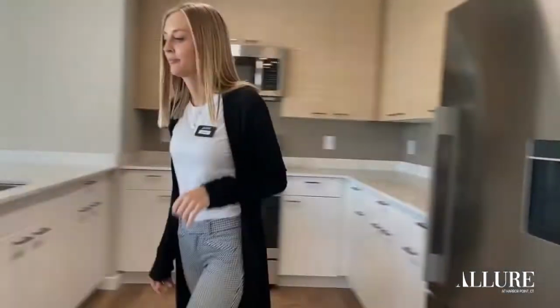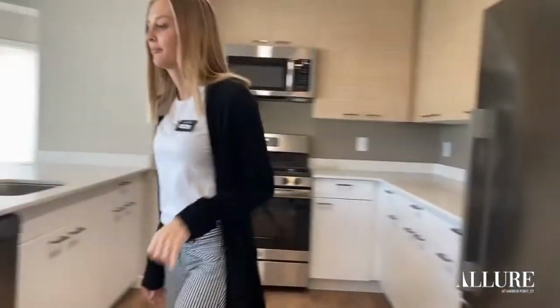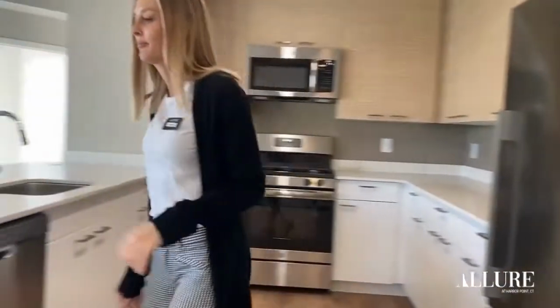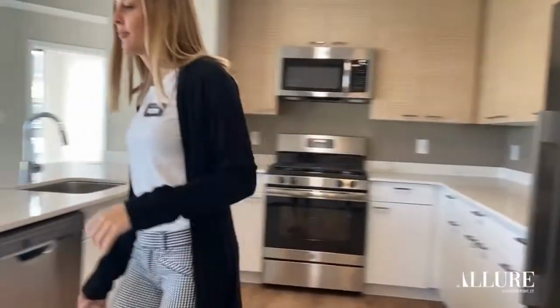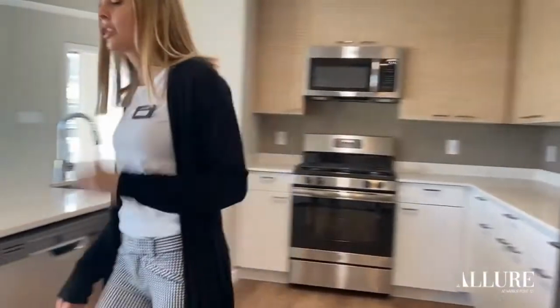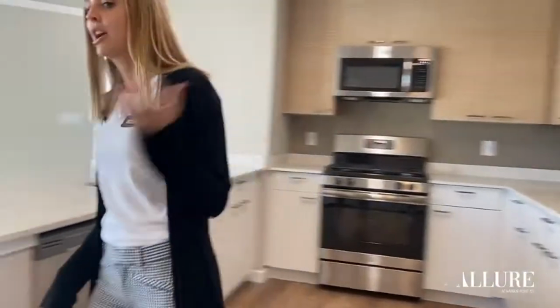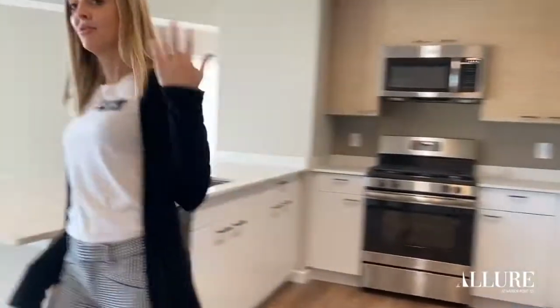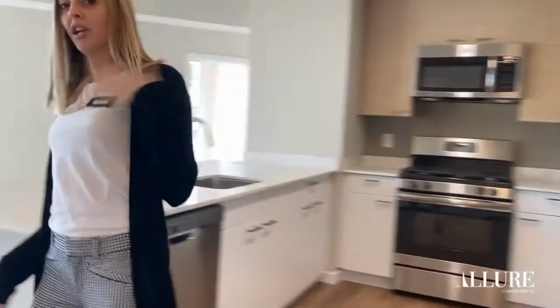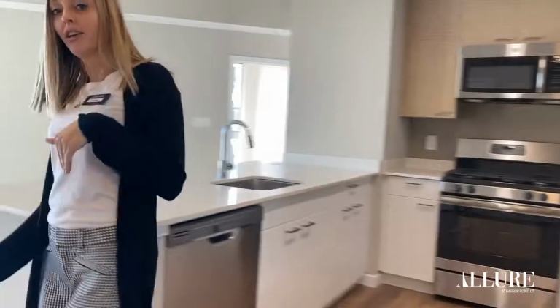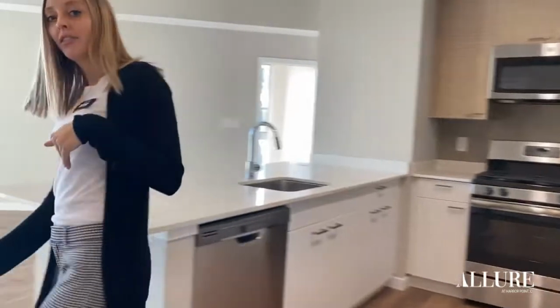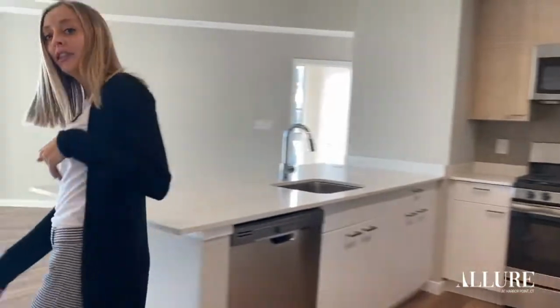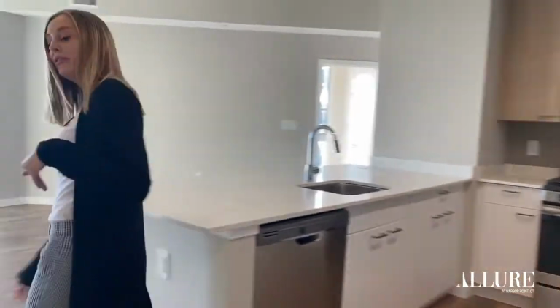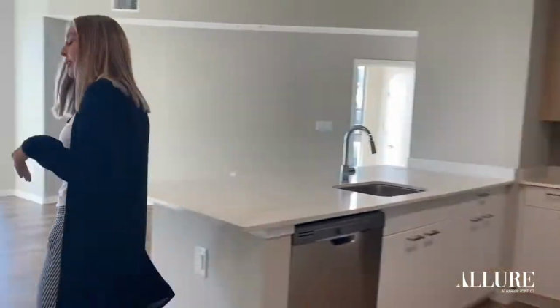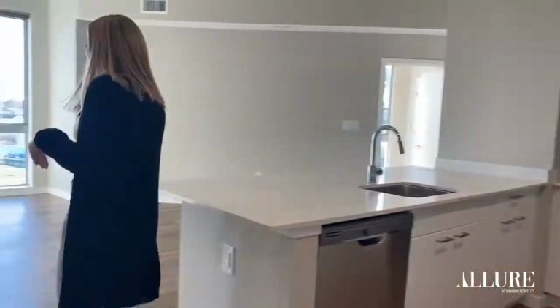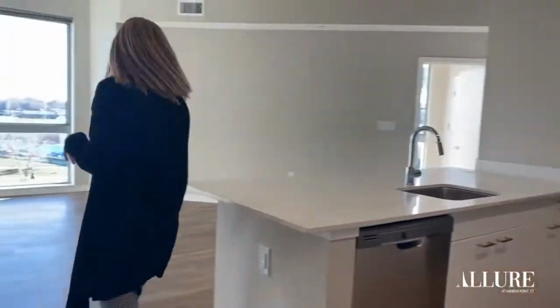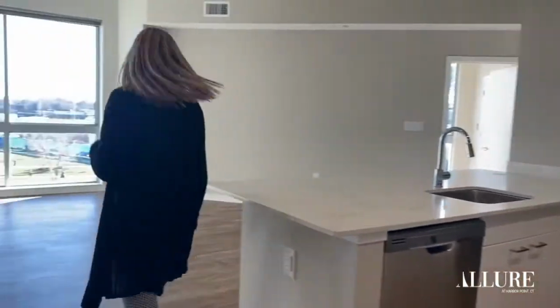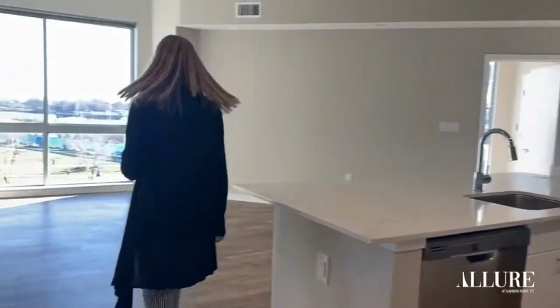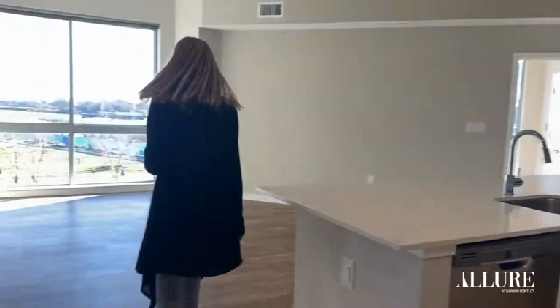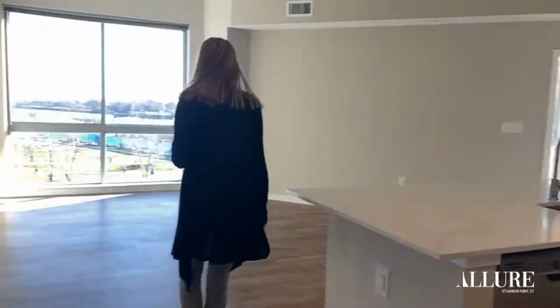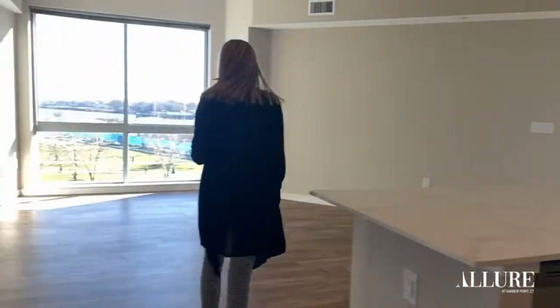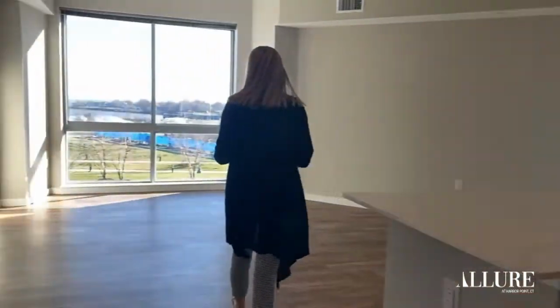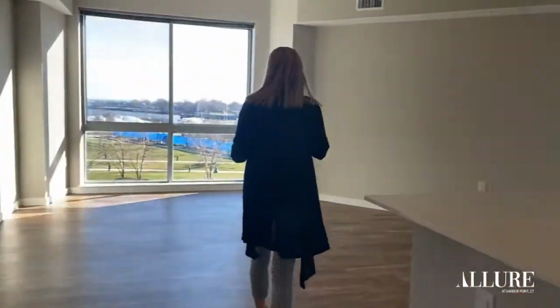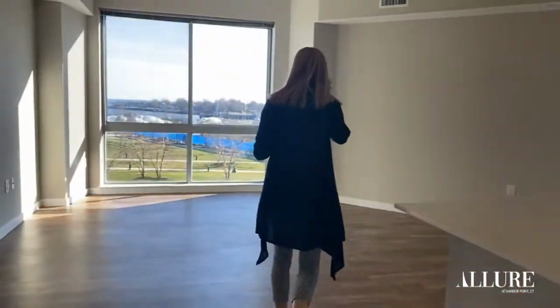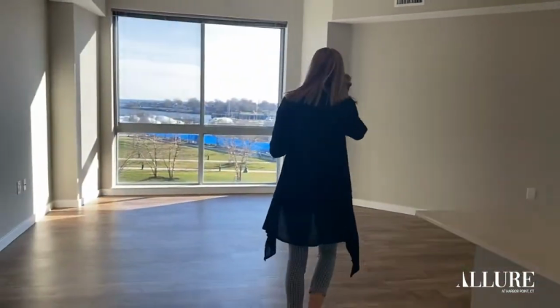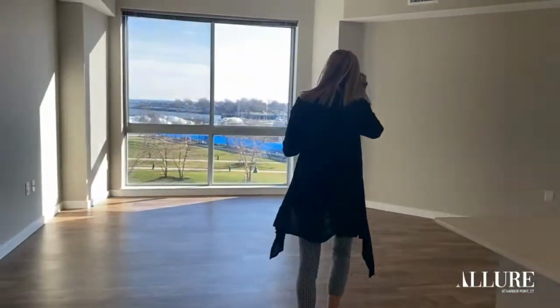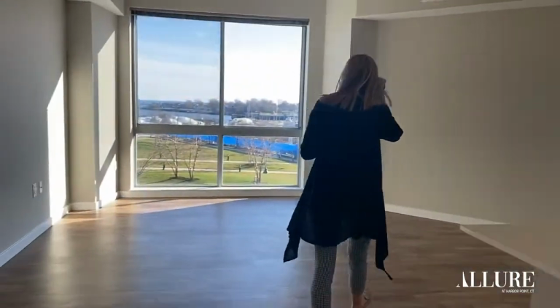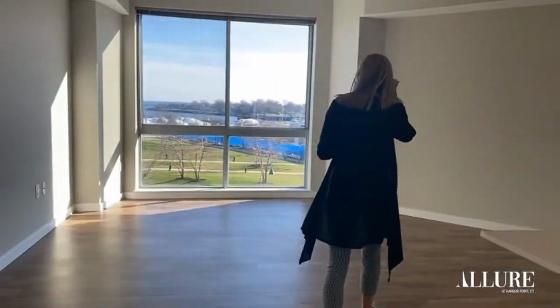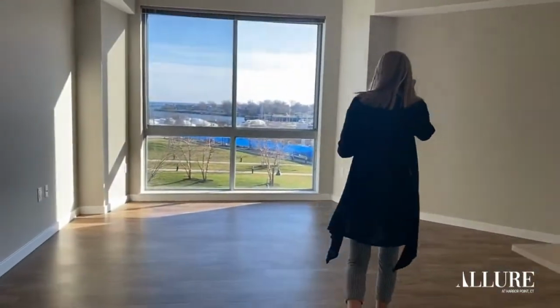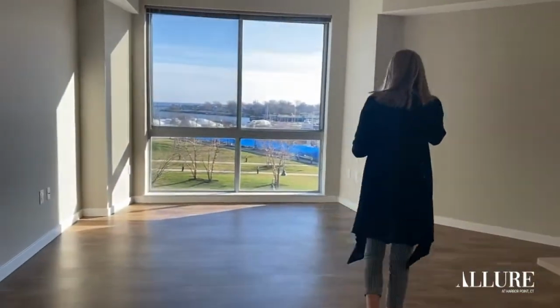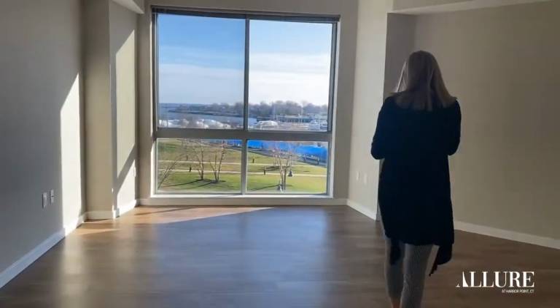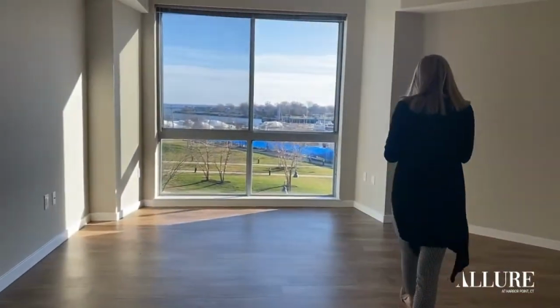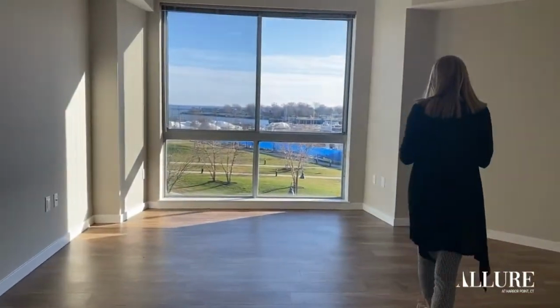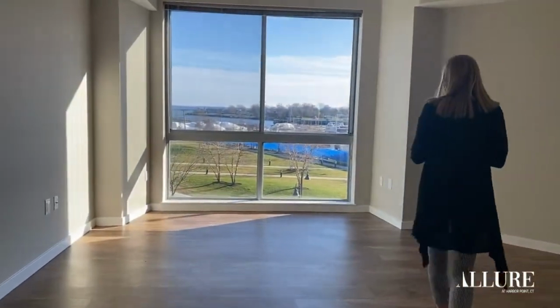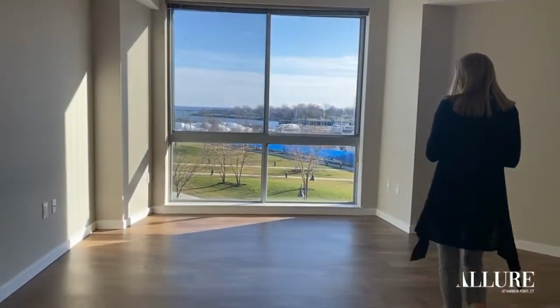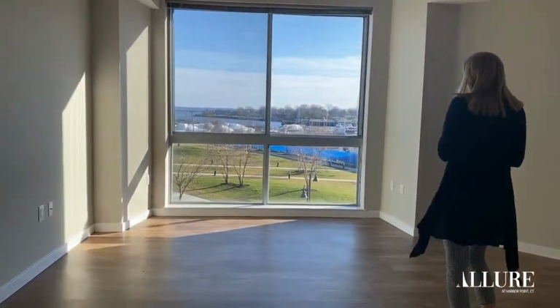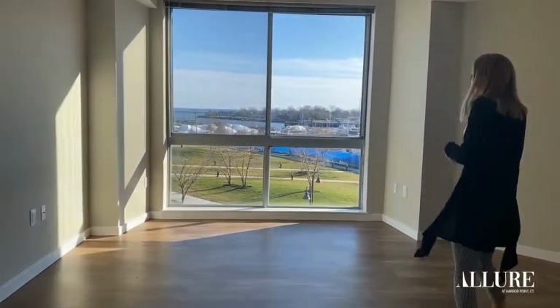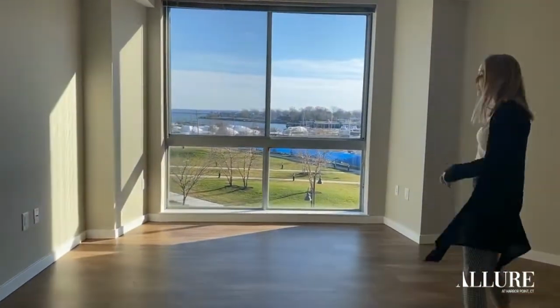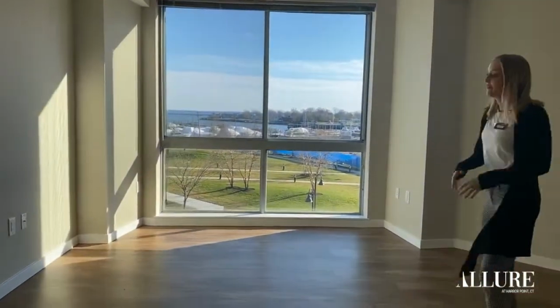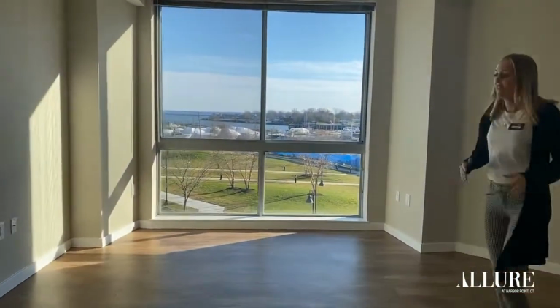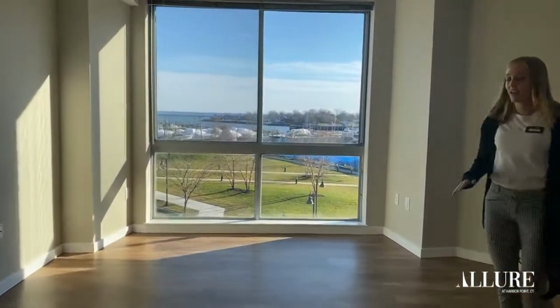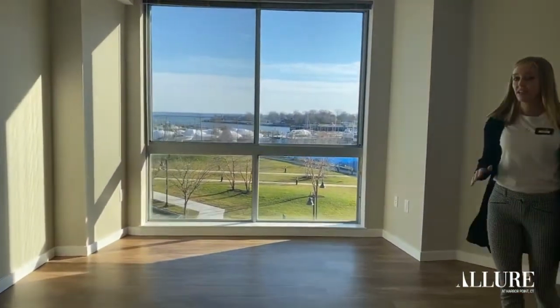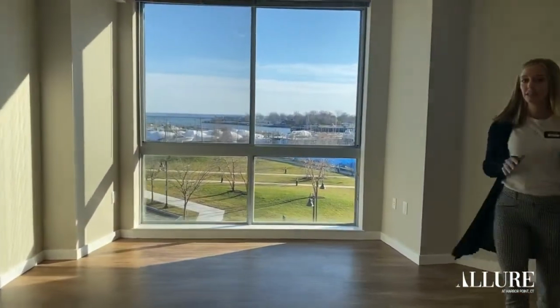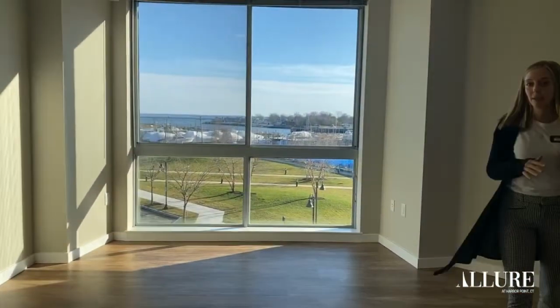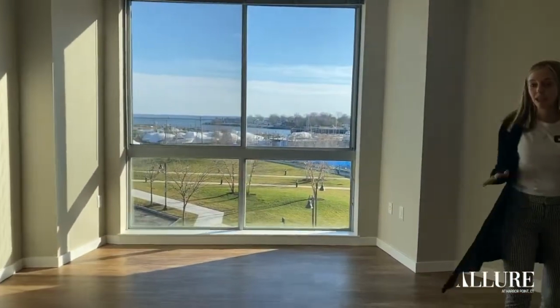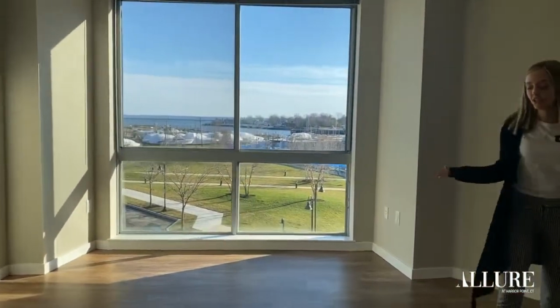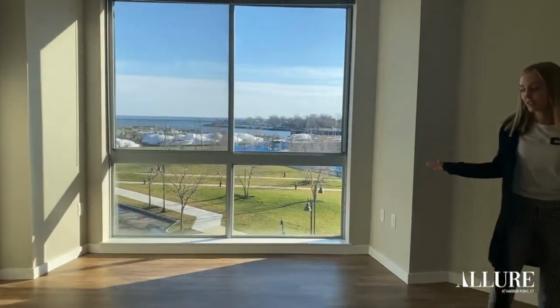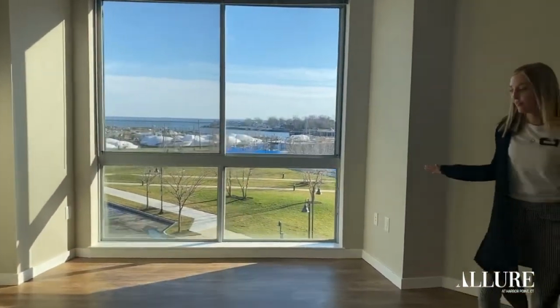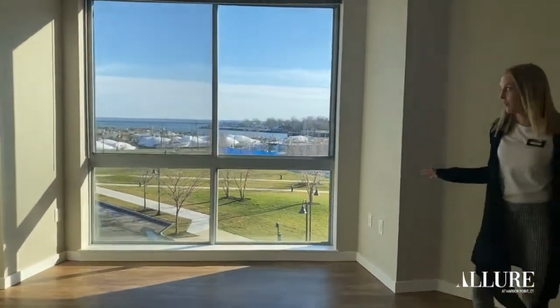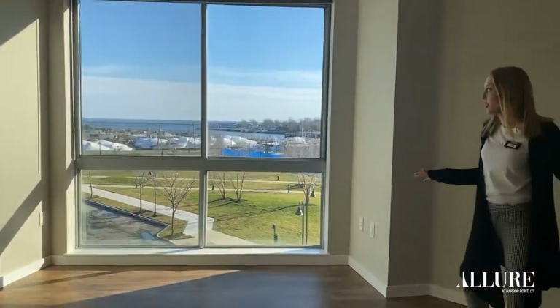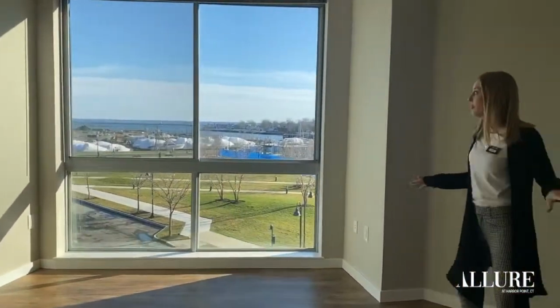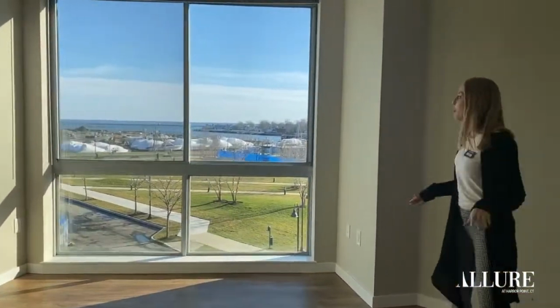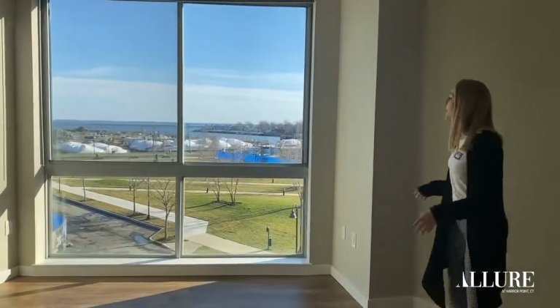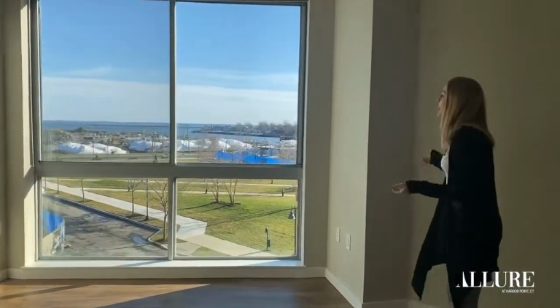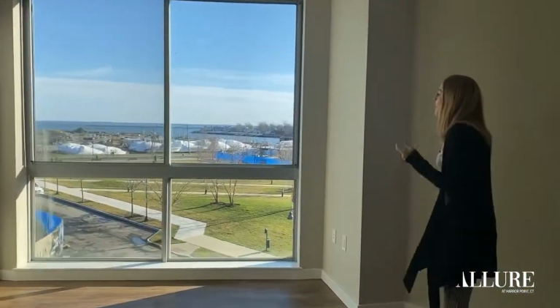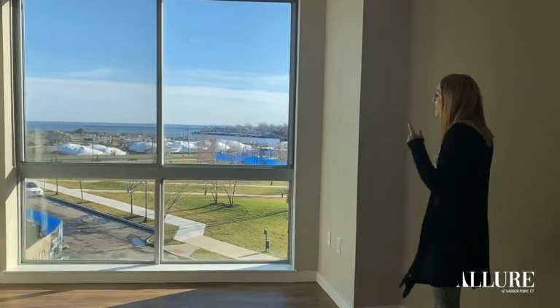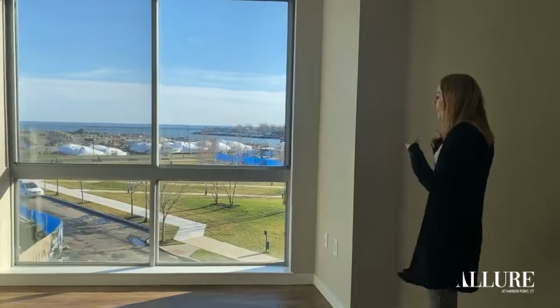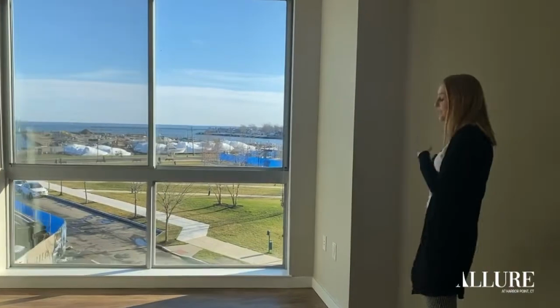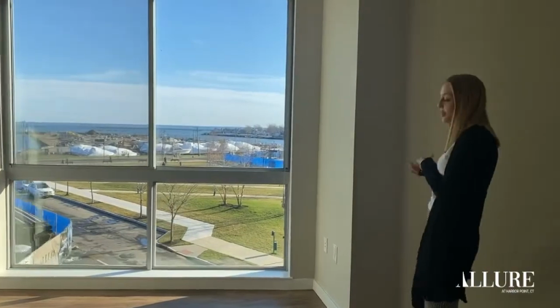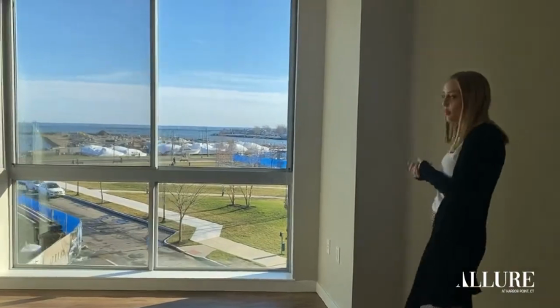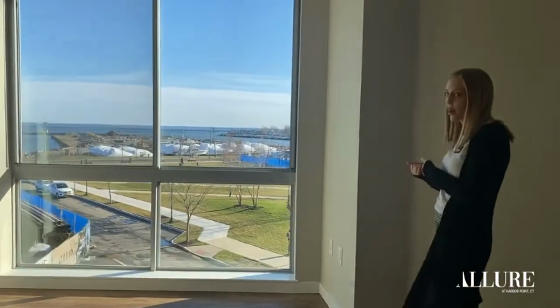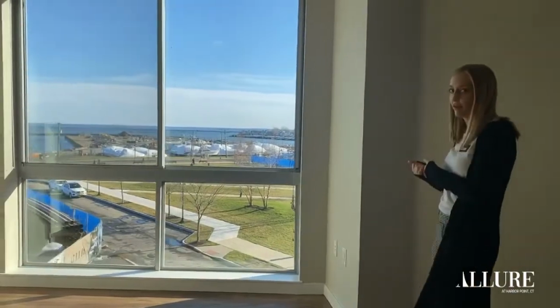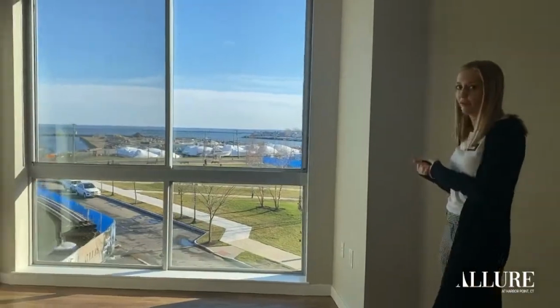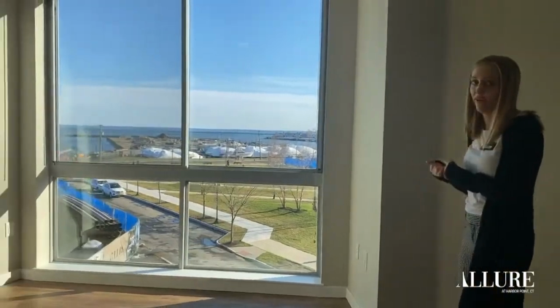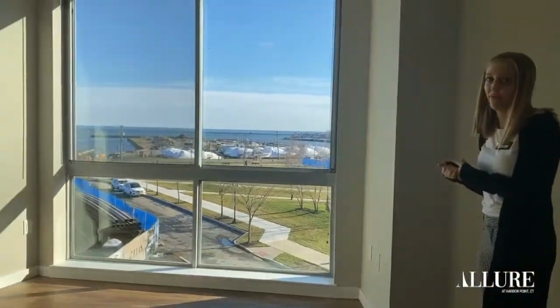Come check out the living room. This is a very spacious living room with an amazing waterfront view.